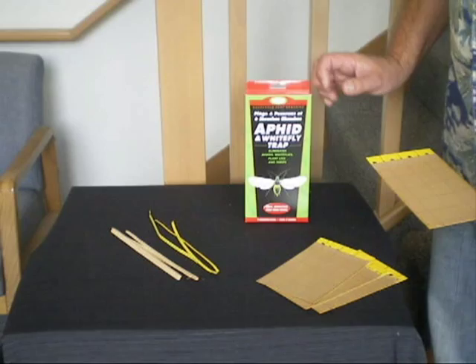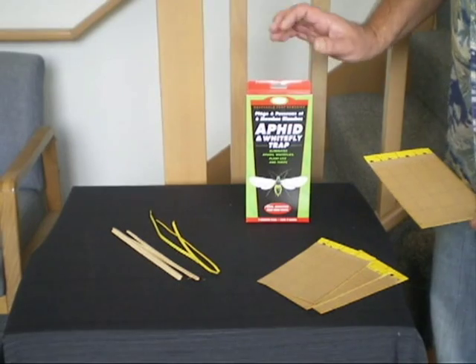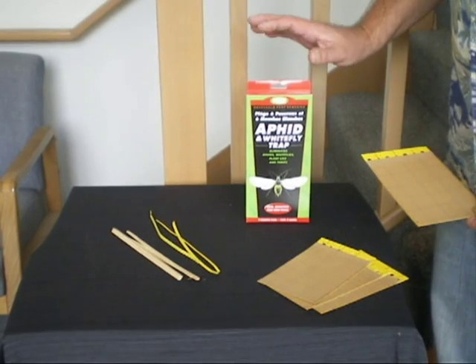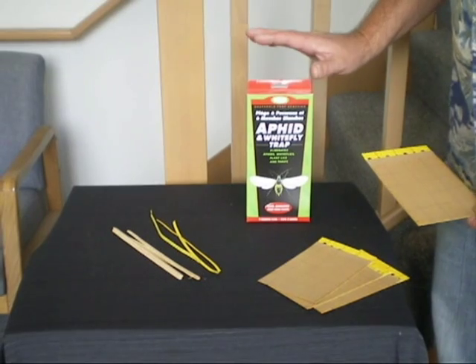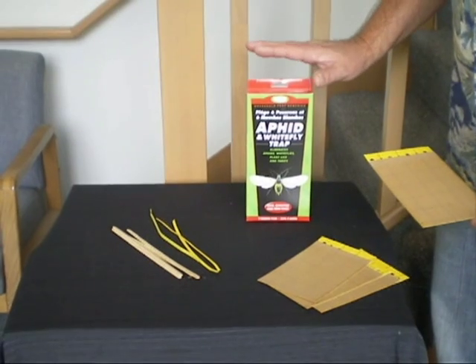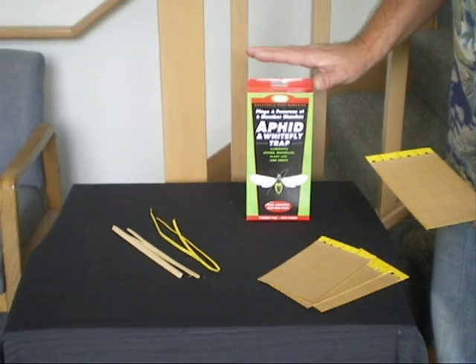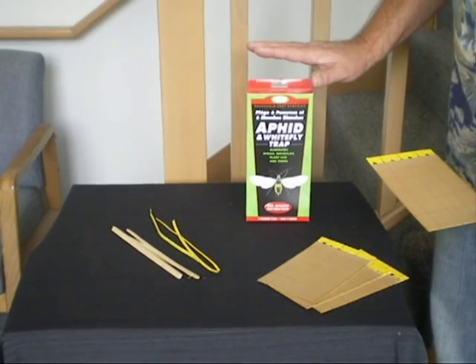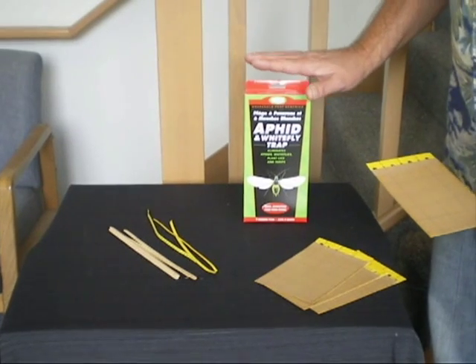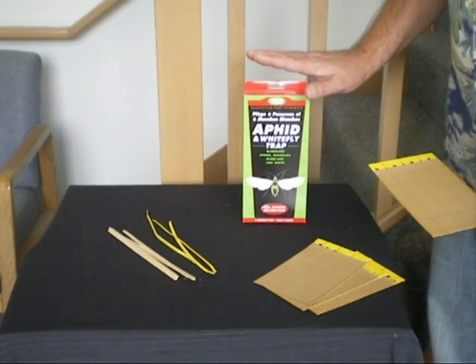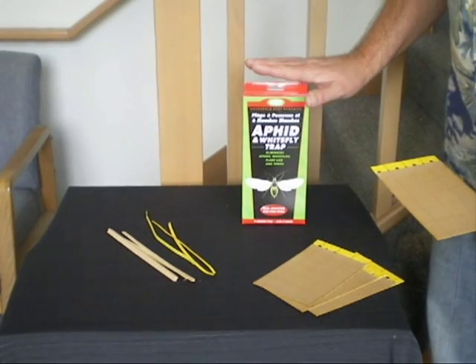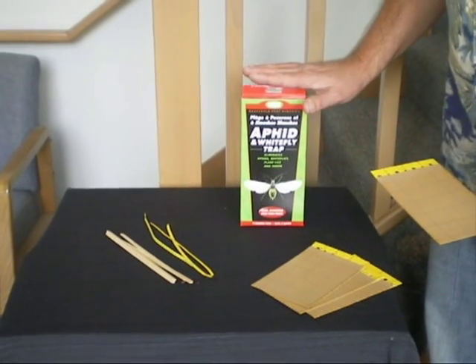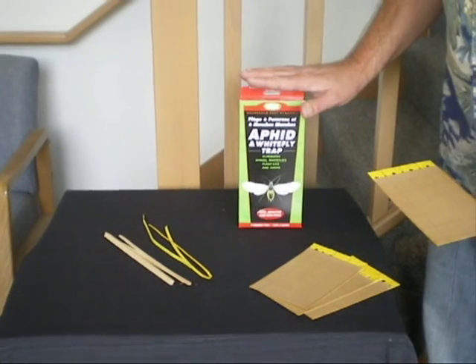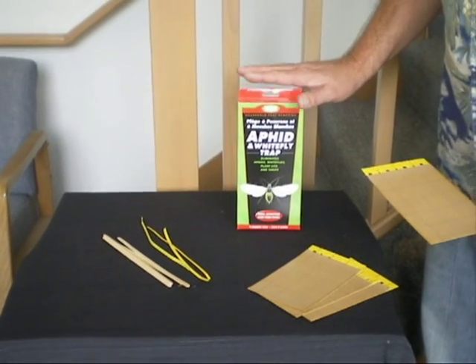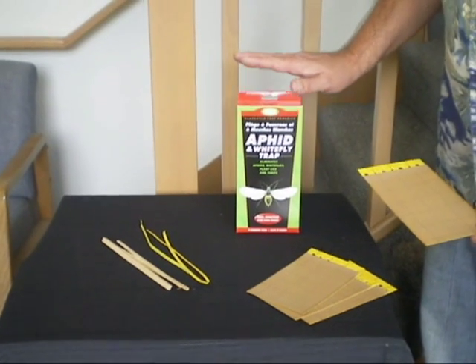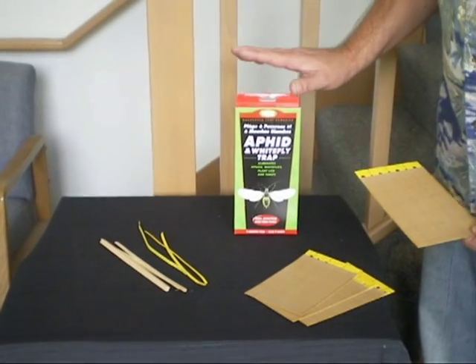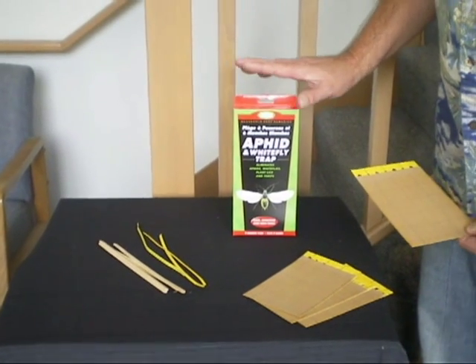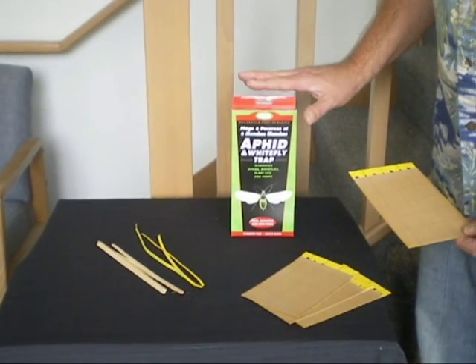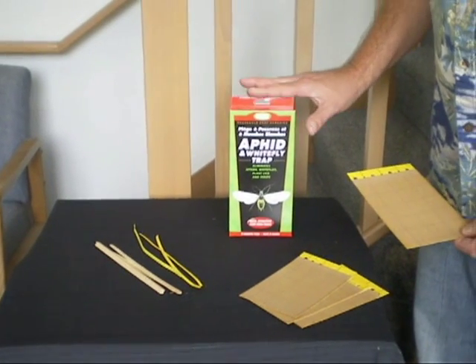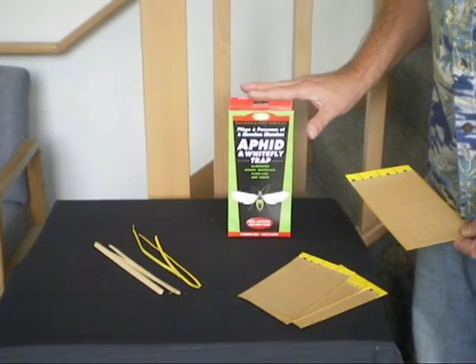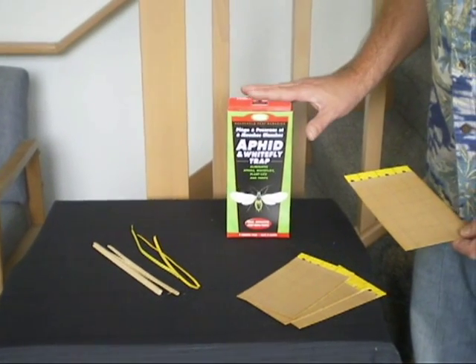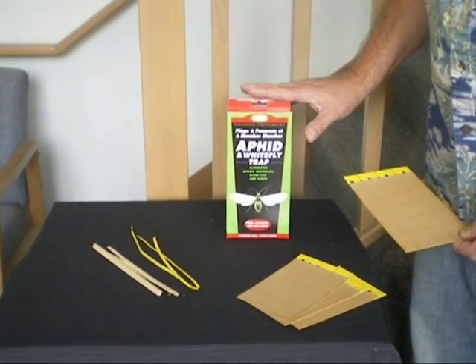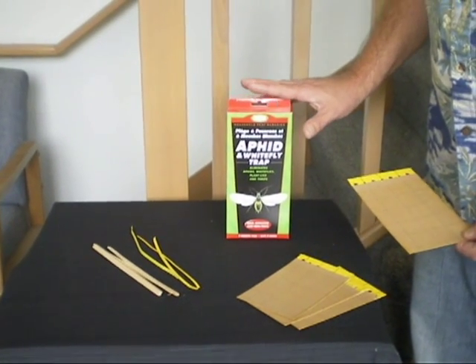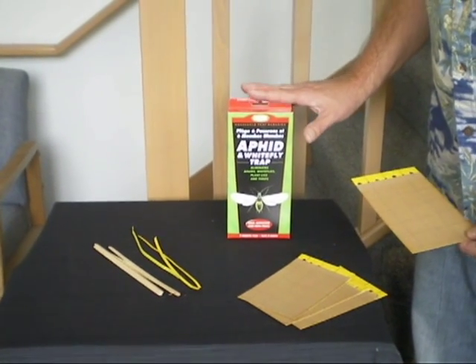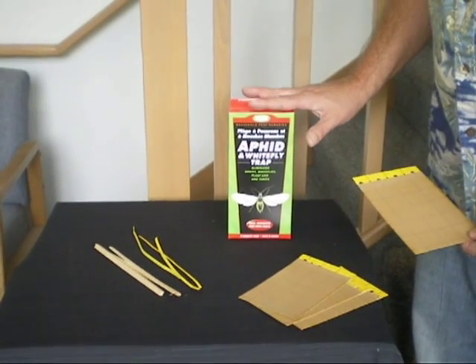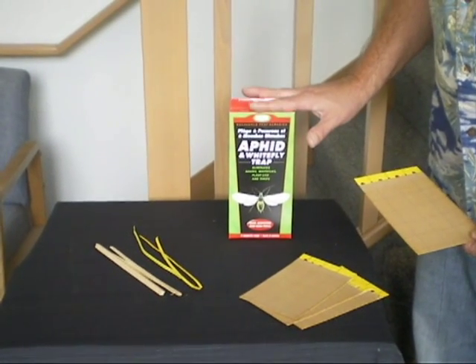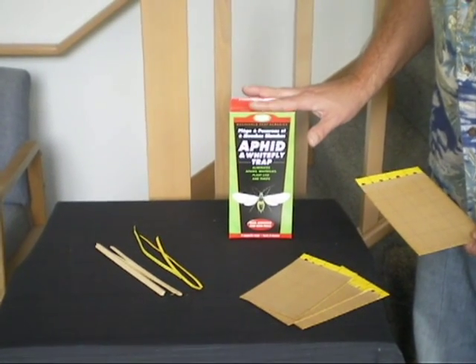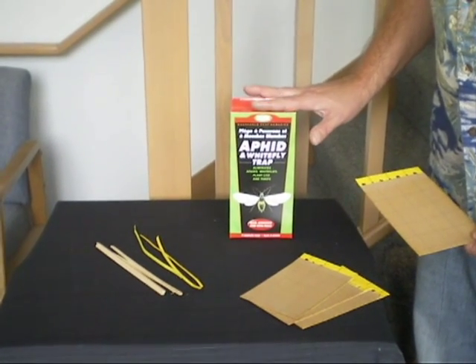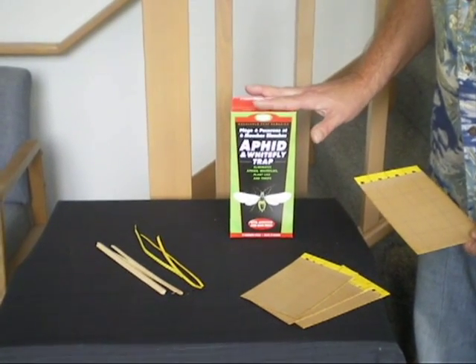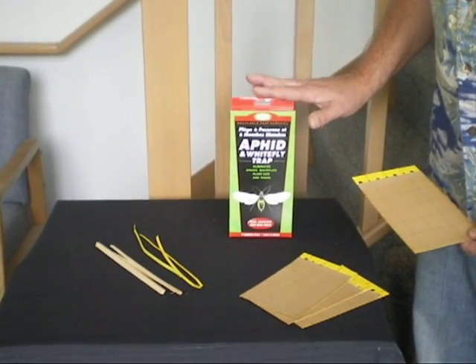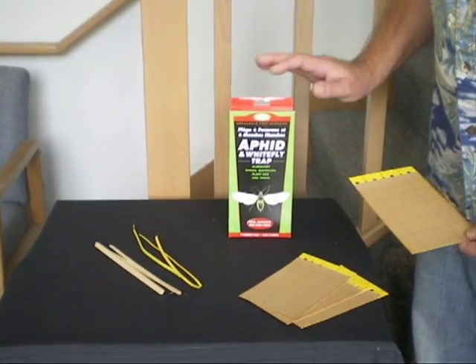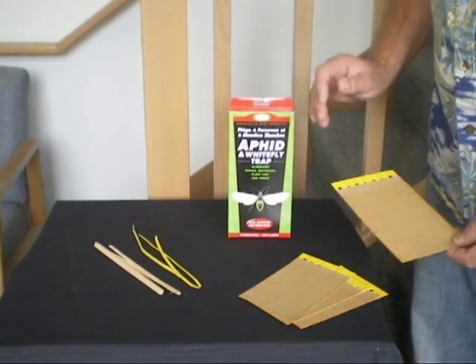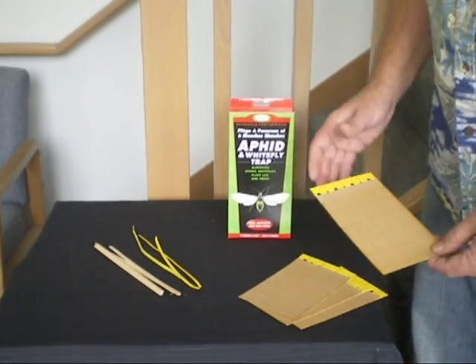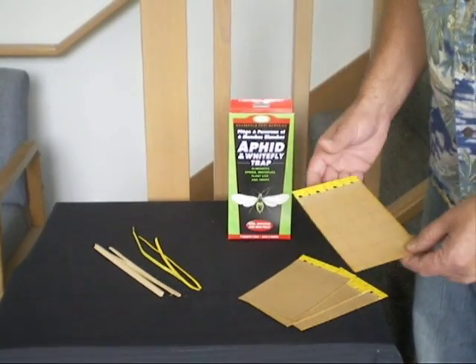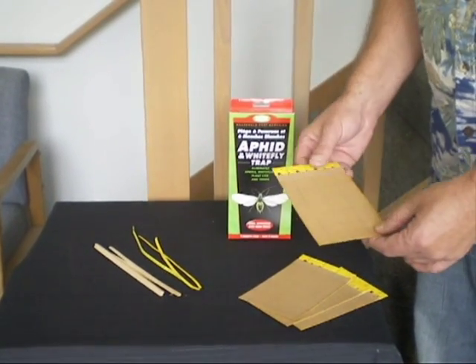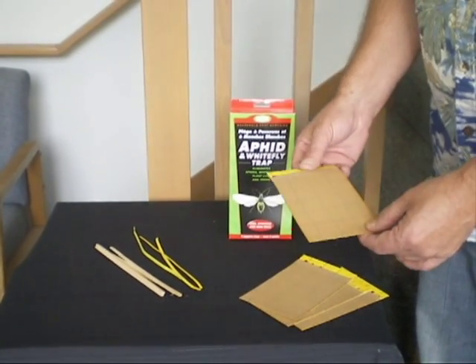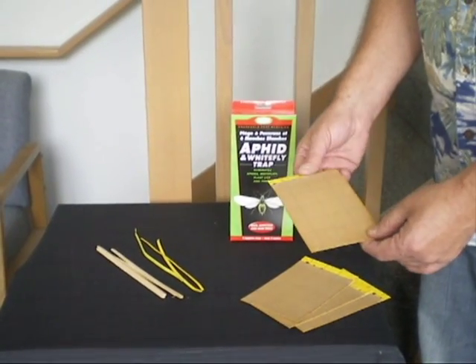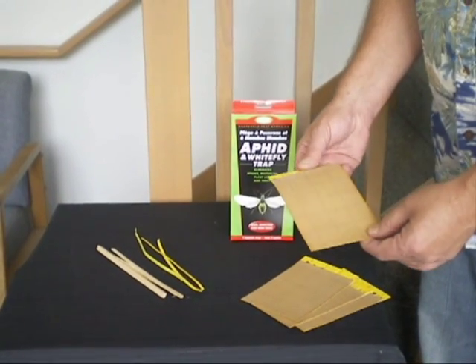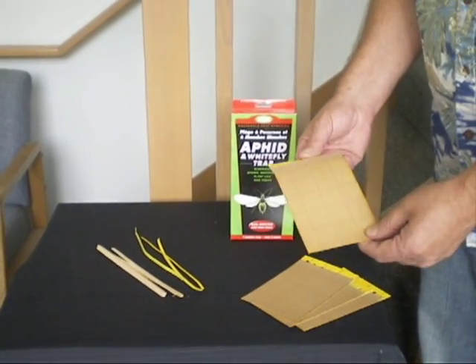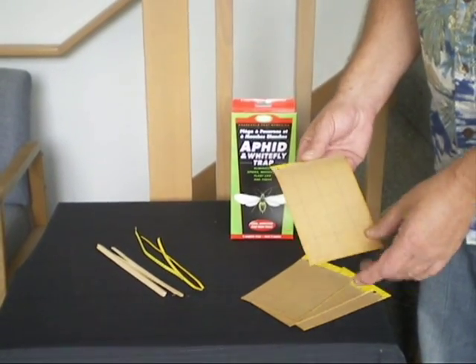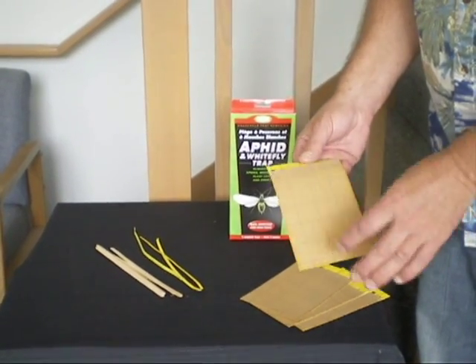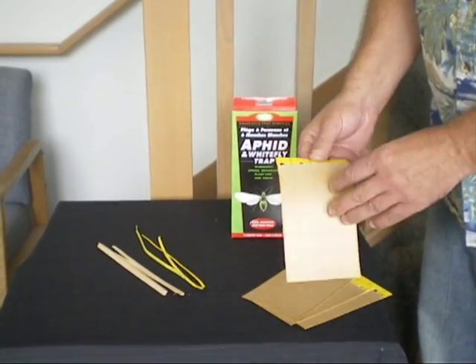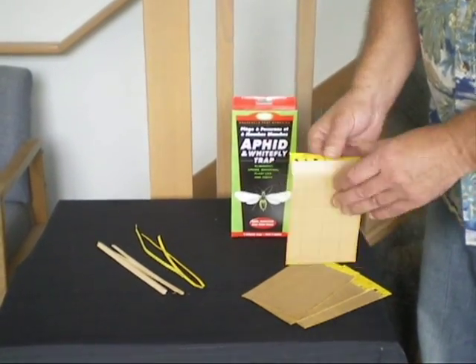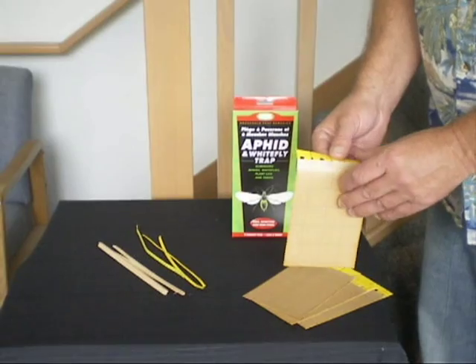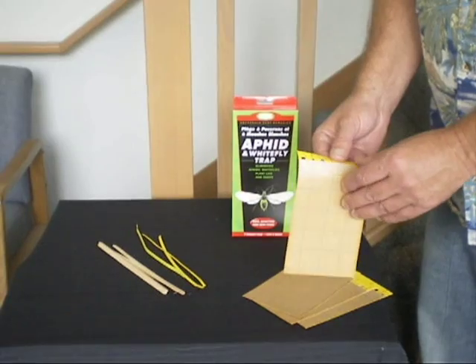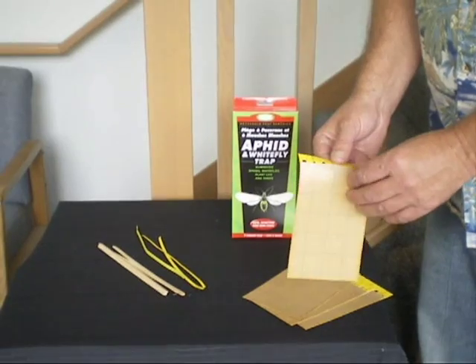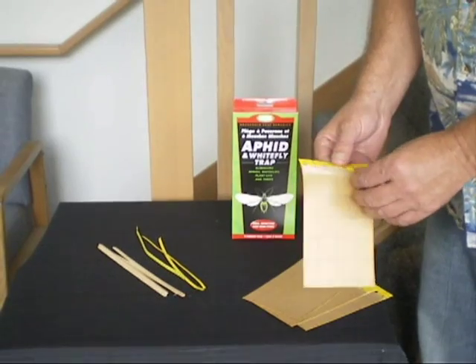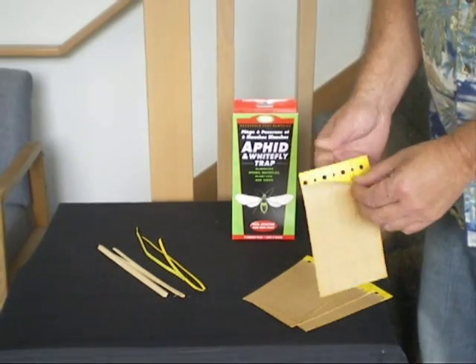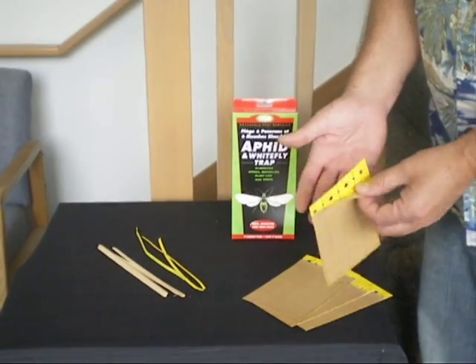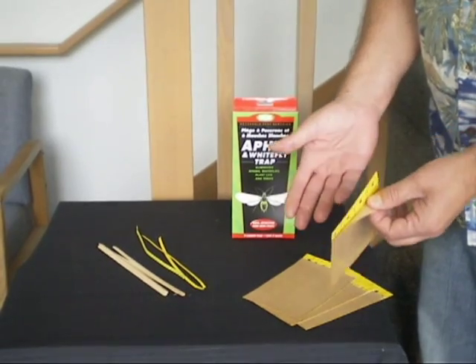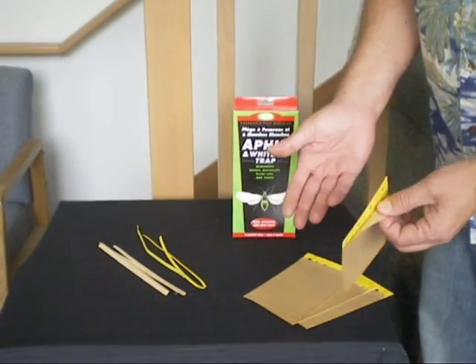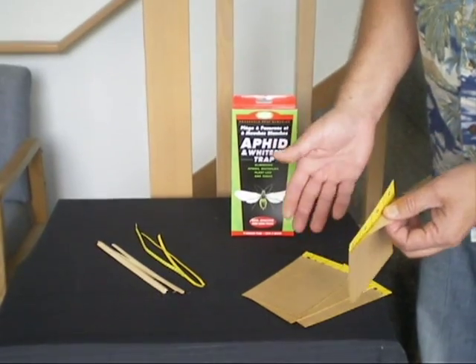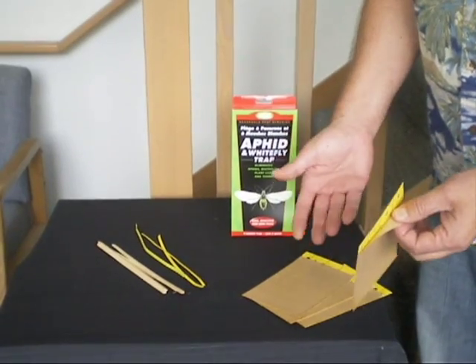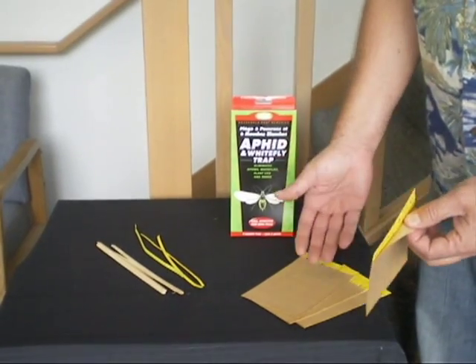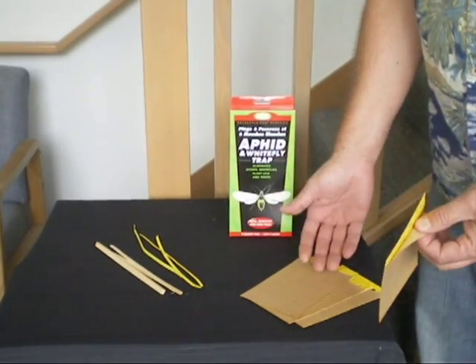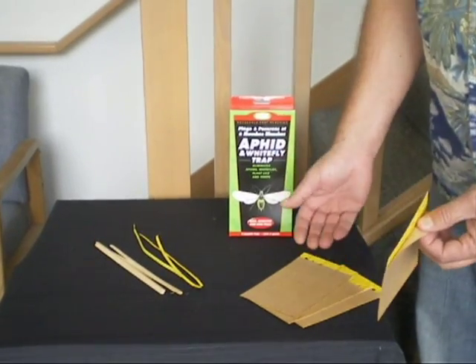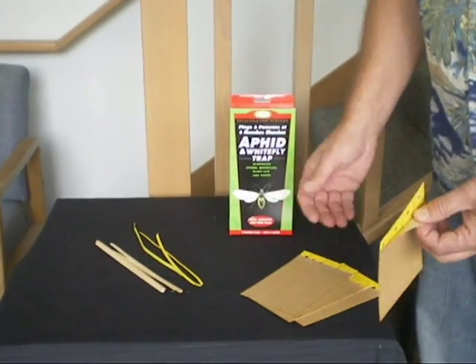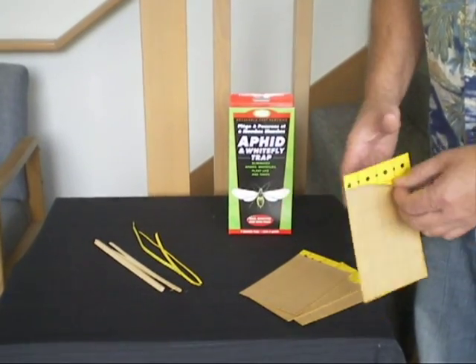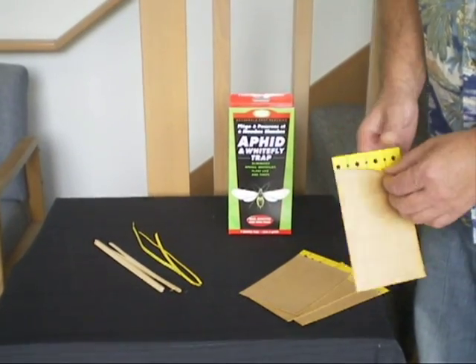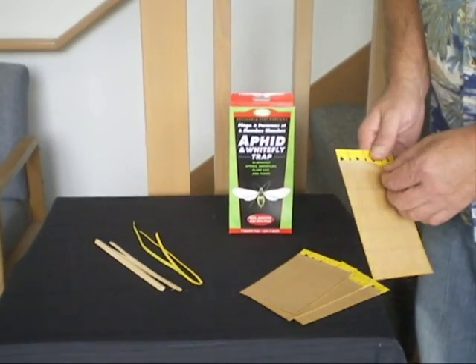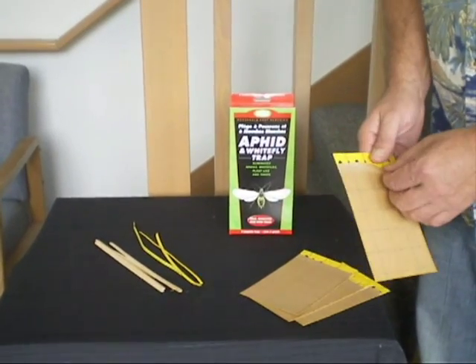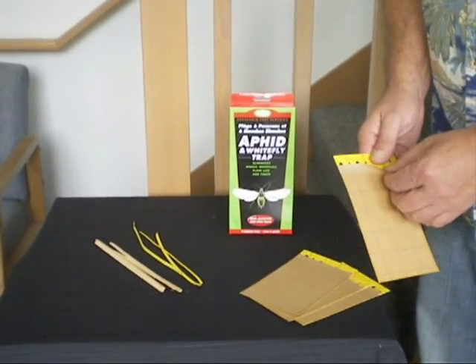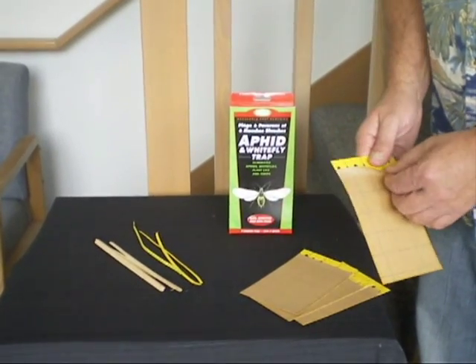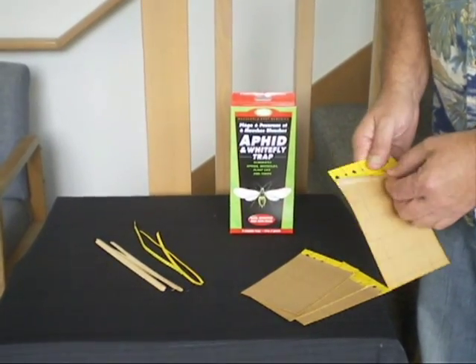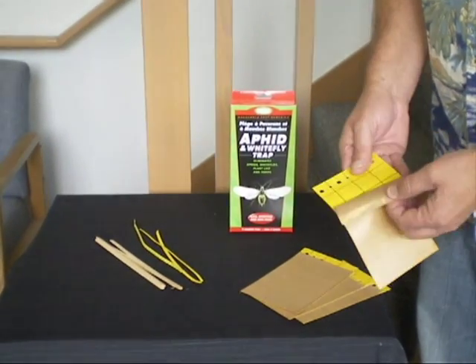Here's how to assemble and use your Springstar aphid whitefly trap, a nice yellow sticky trap. It comes as a set of four.